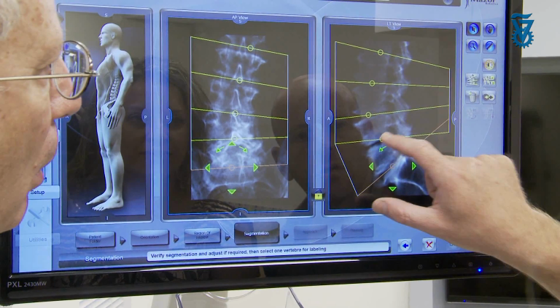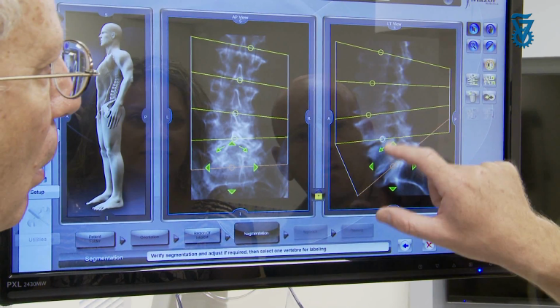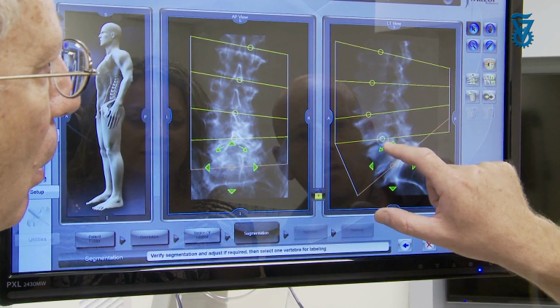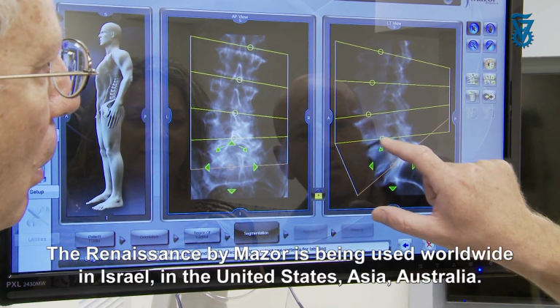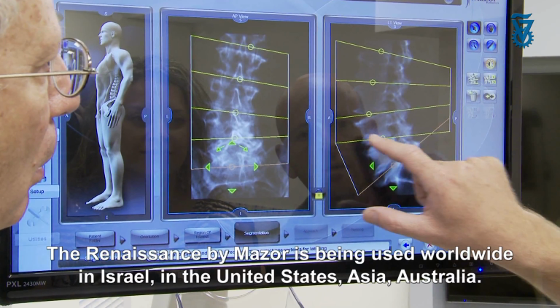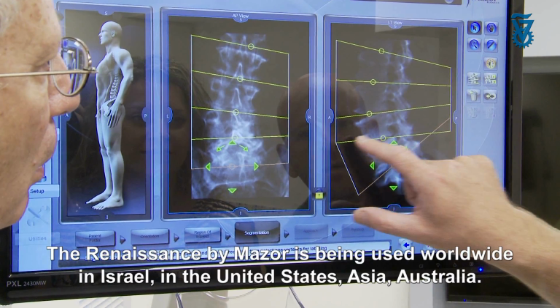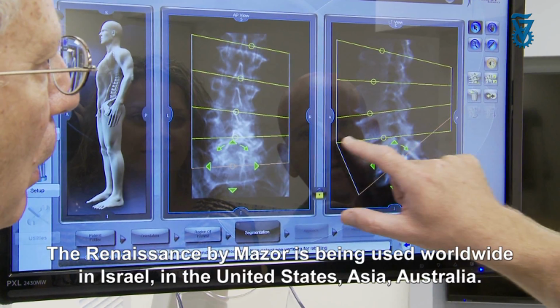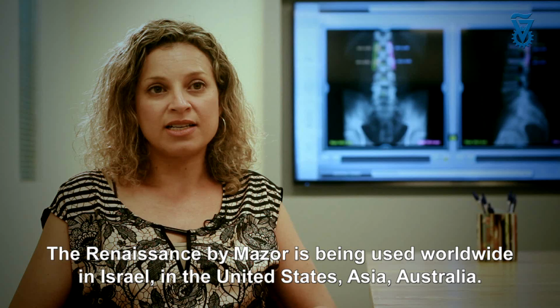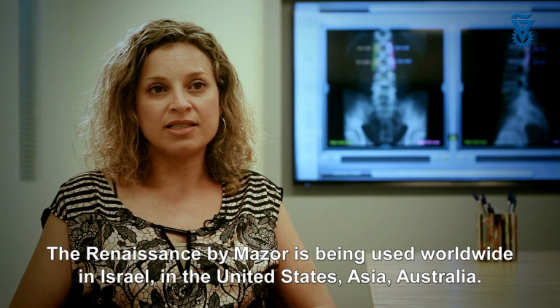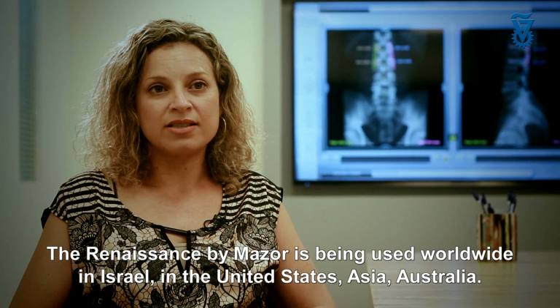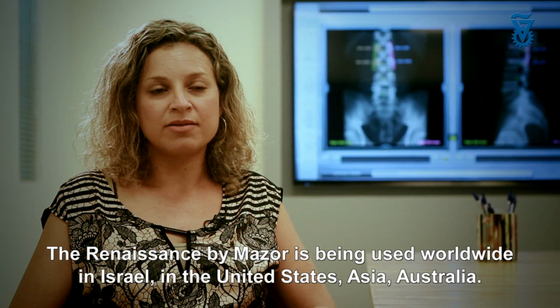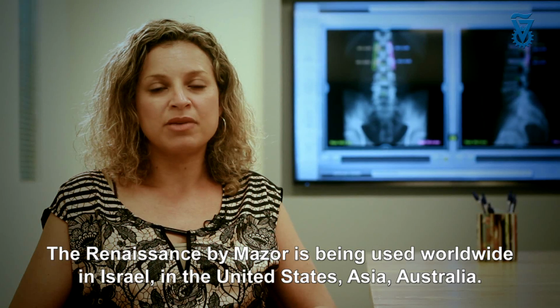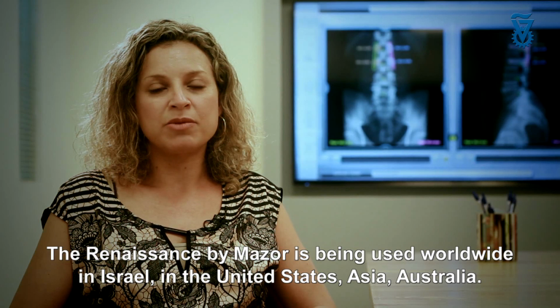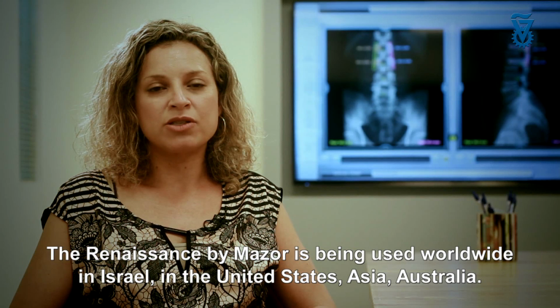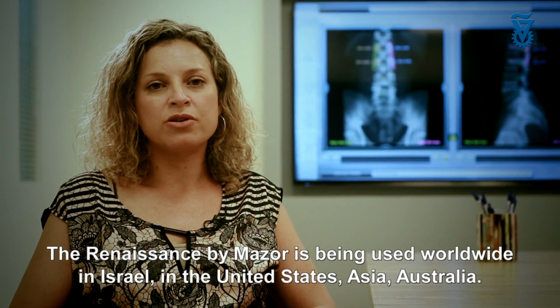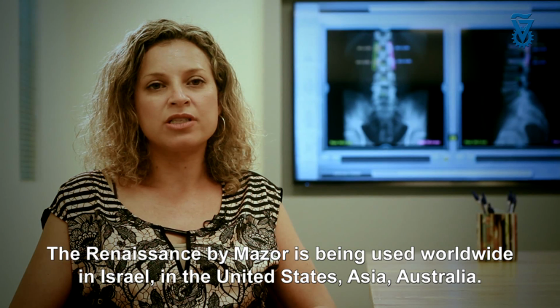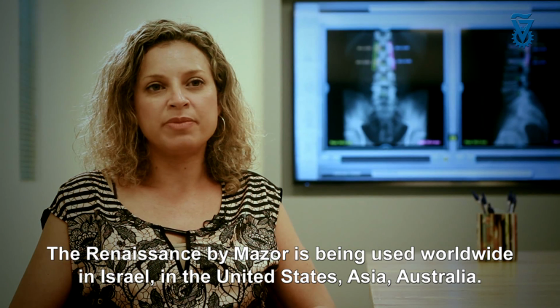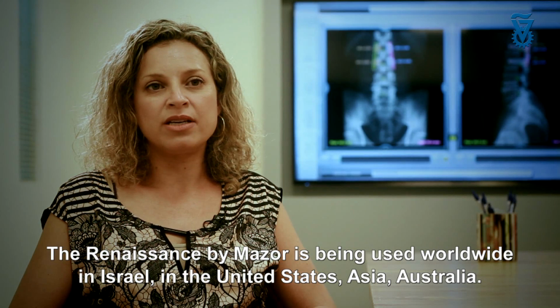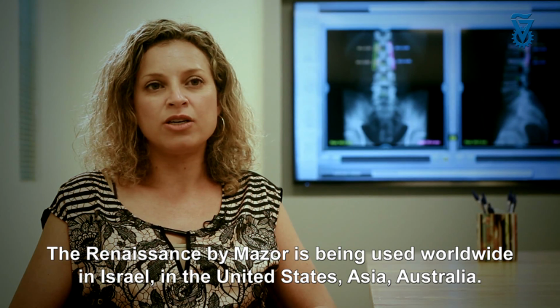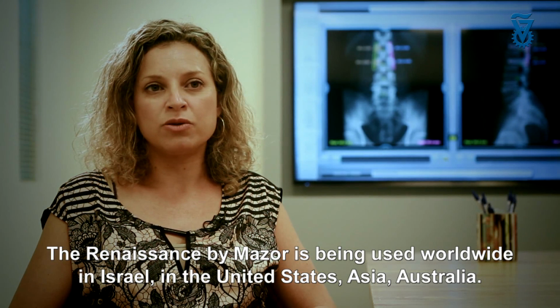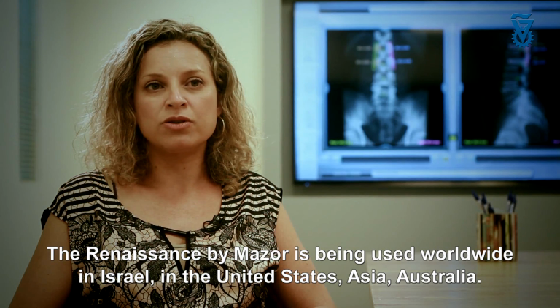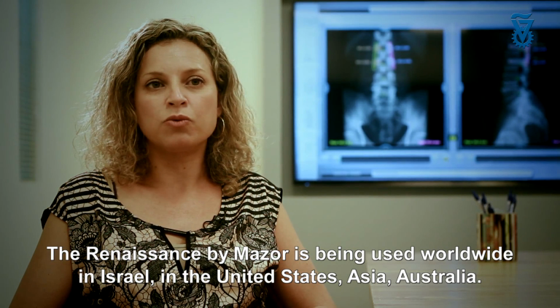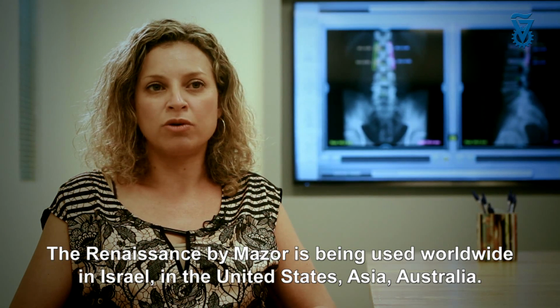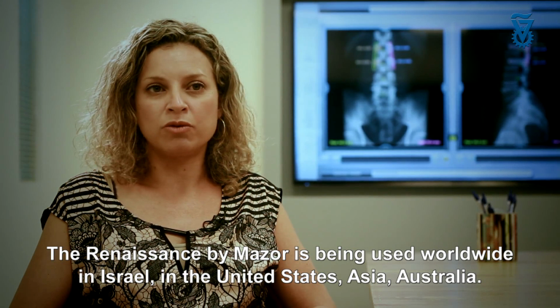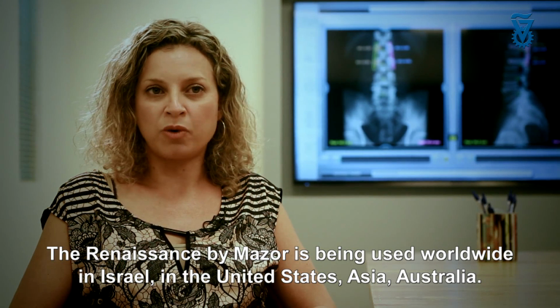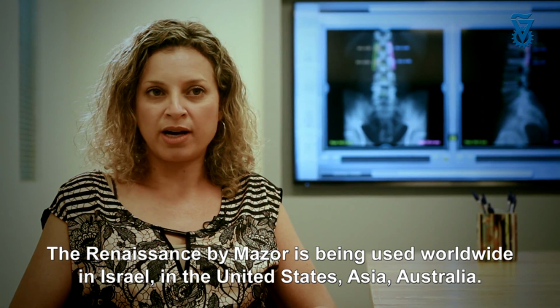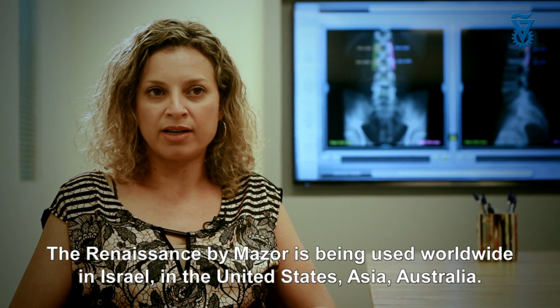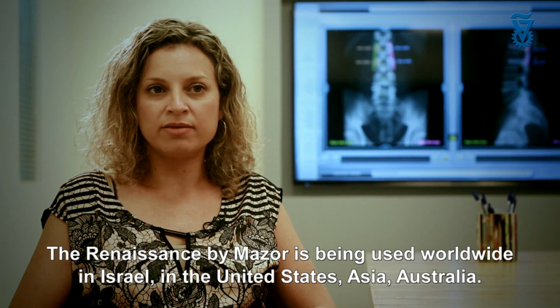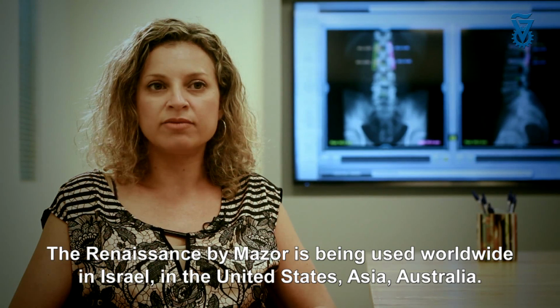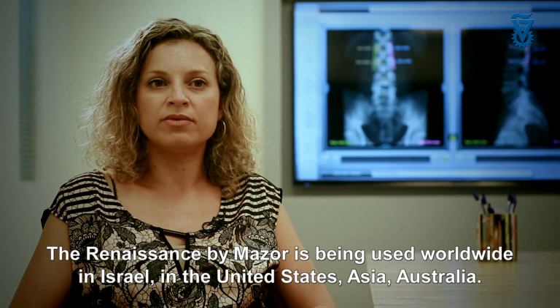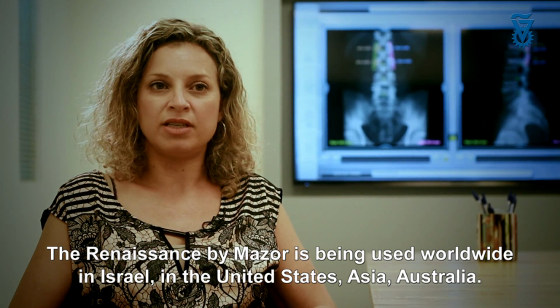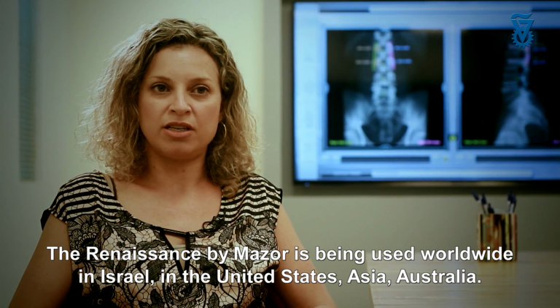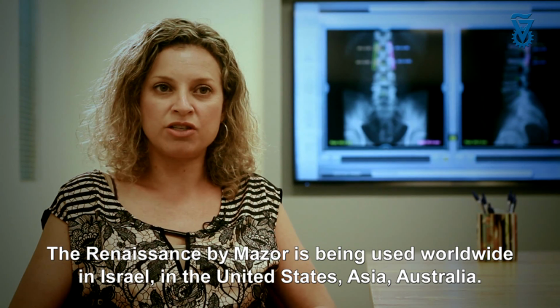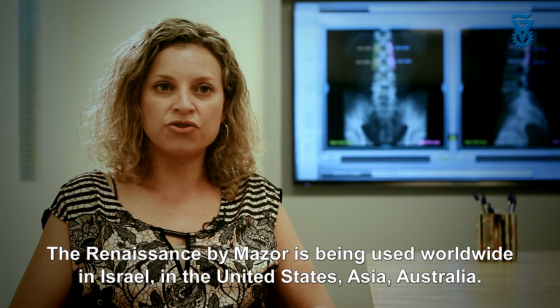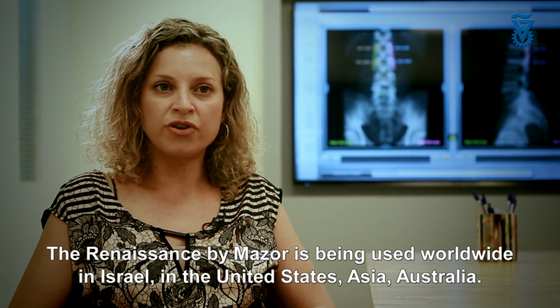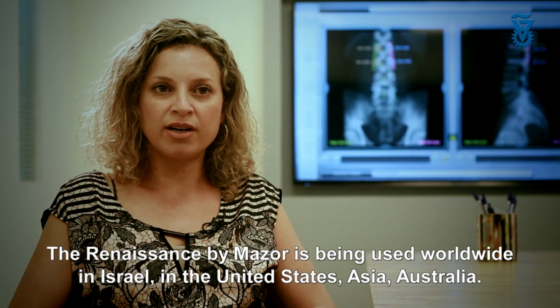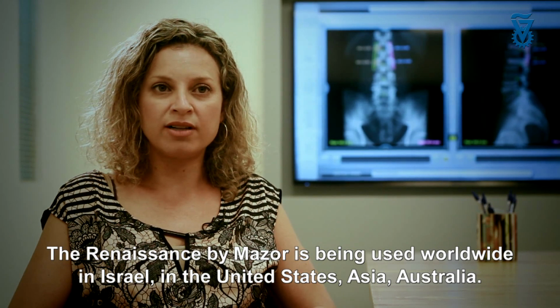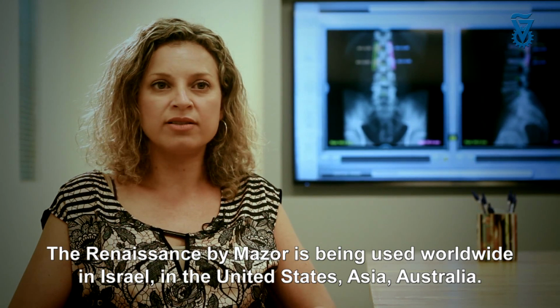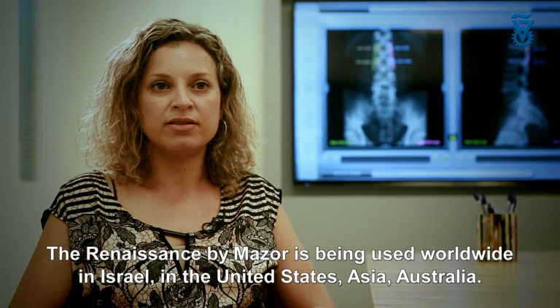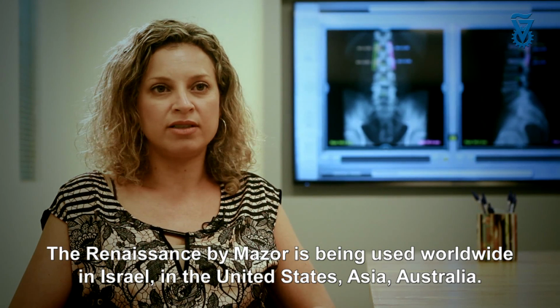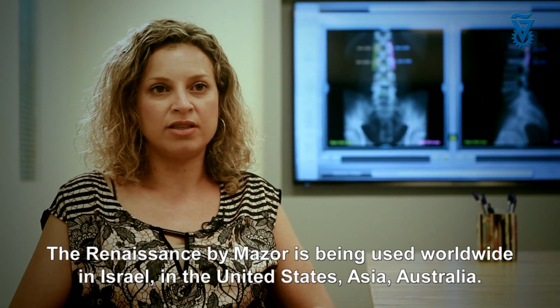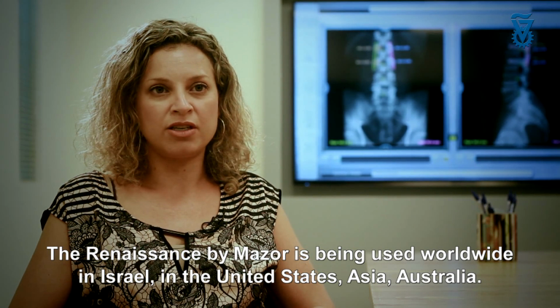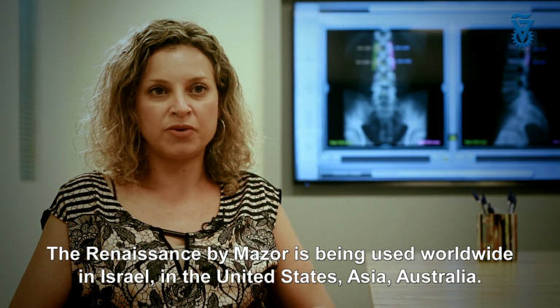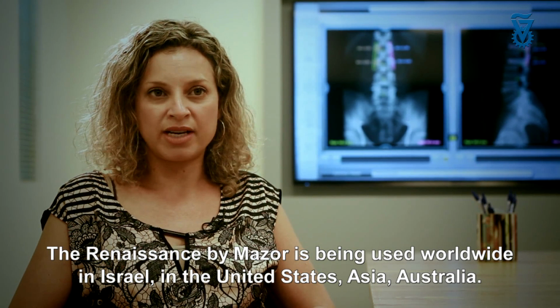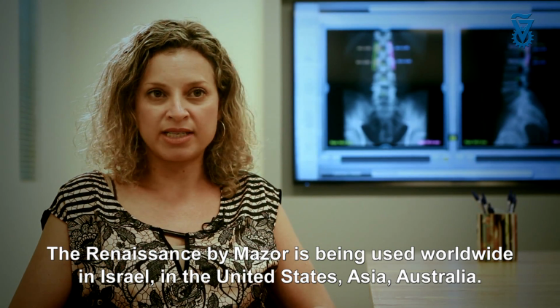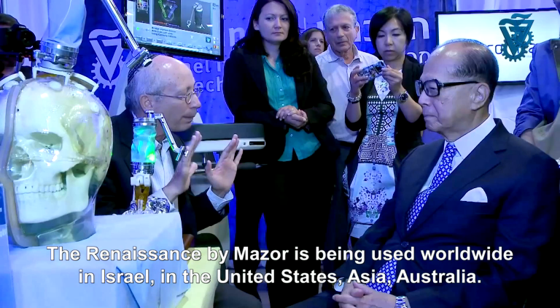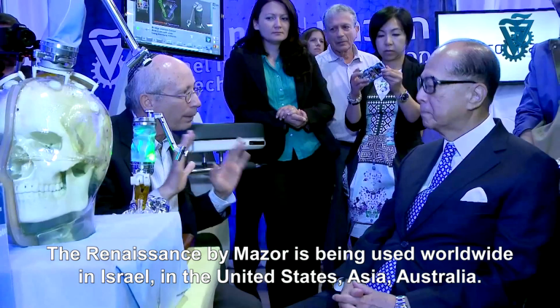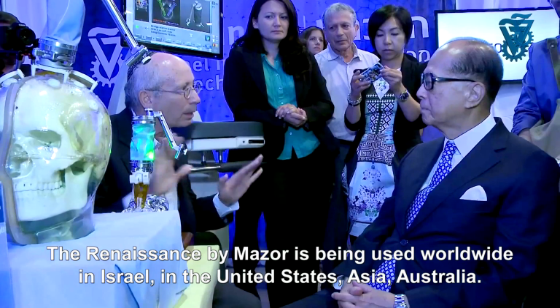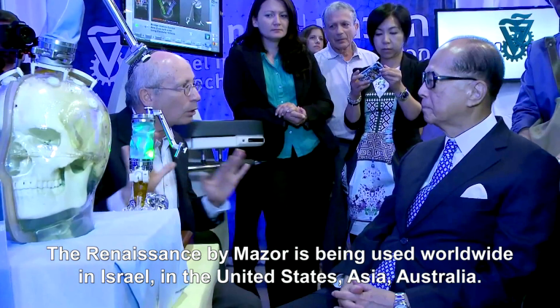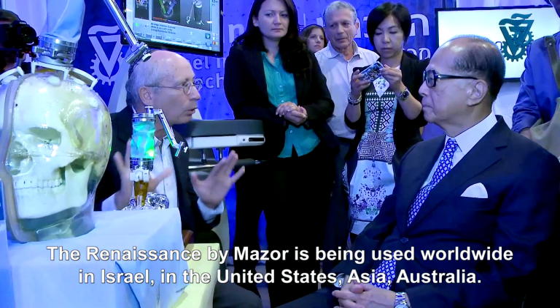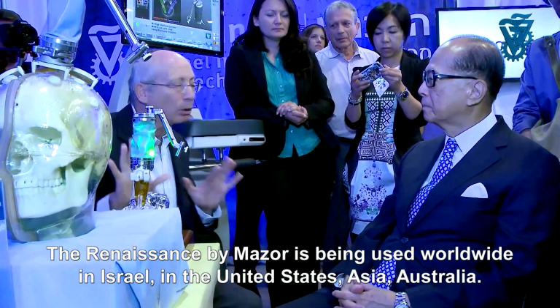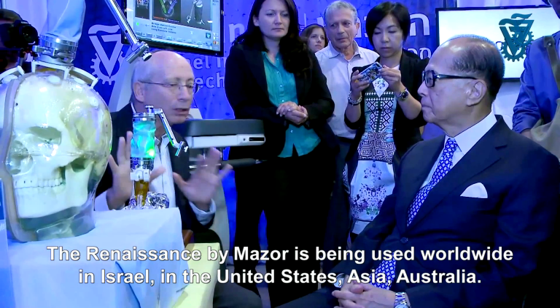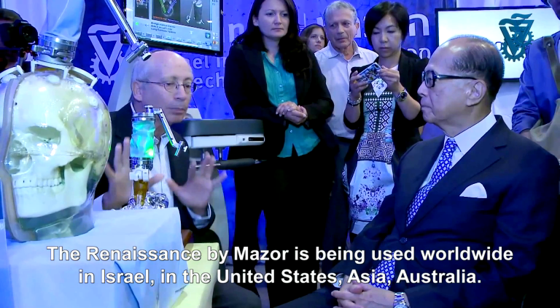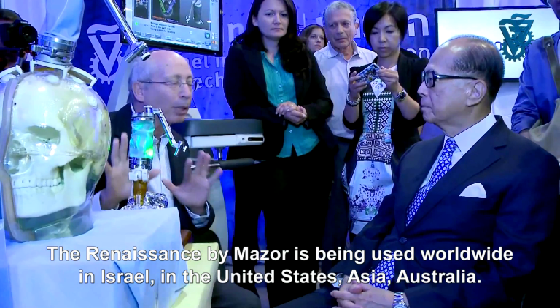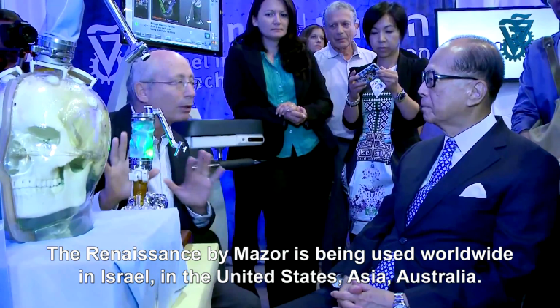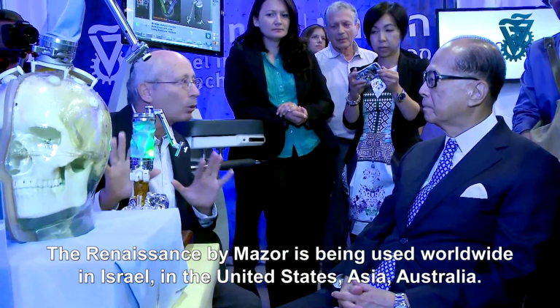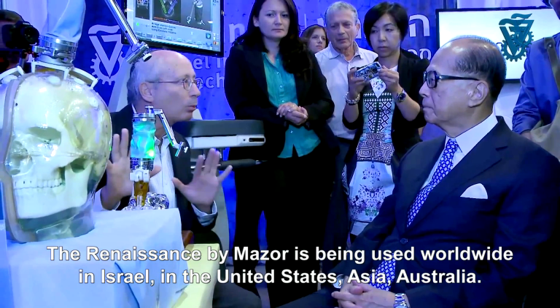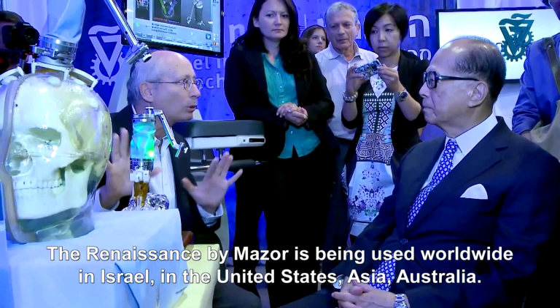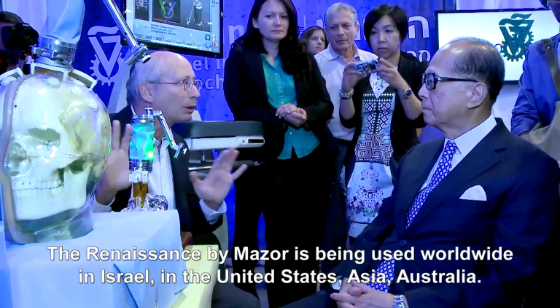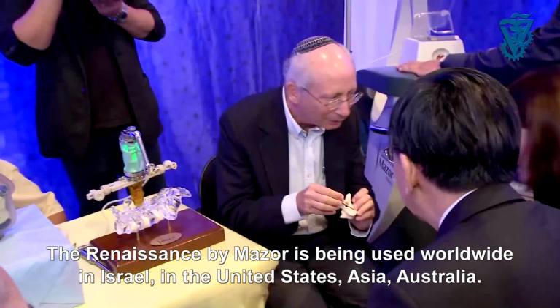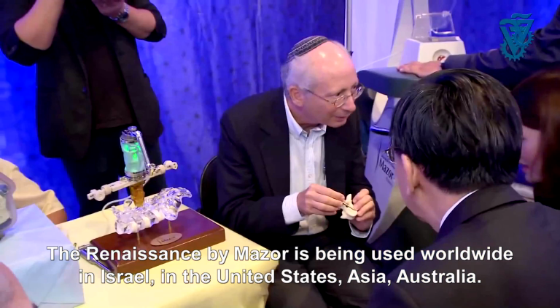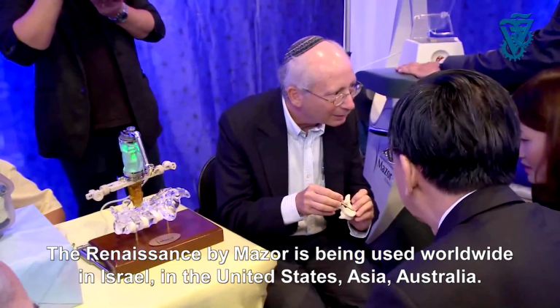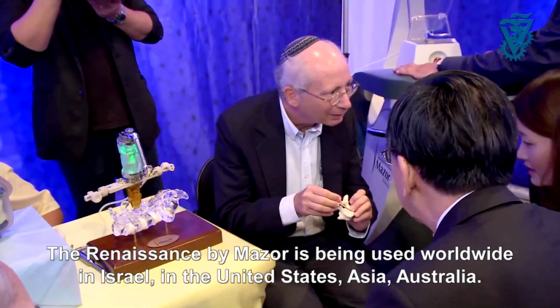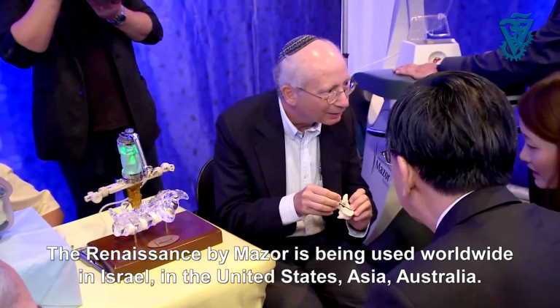The Renaissance by Mazor is being used worldwide — in Israel, in the United States, in Asia, and Australia.